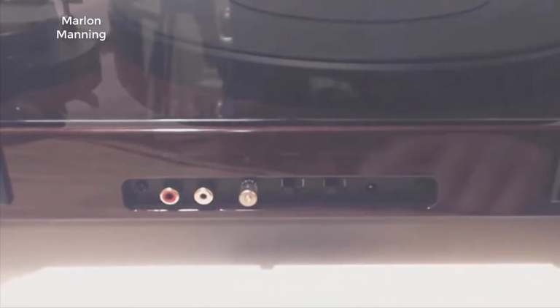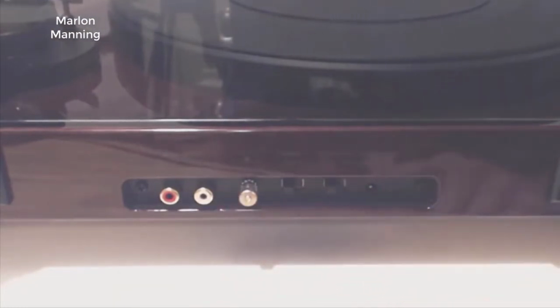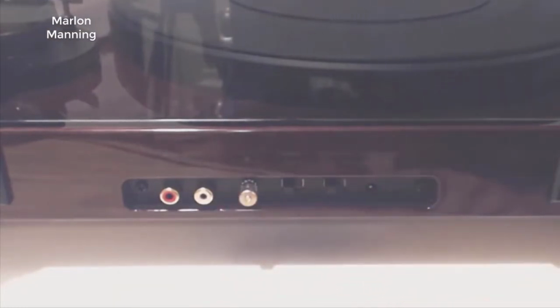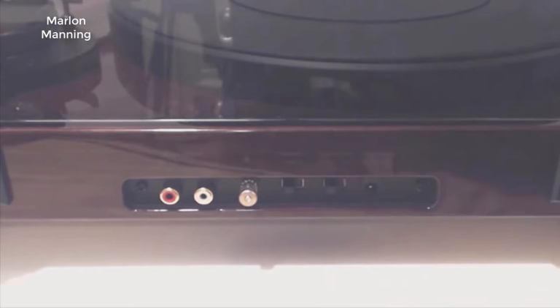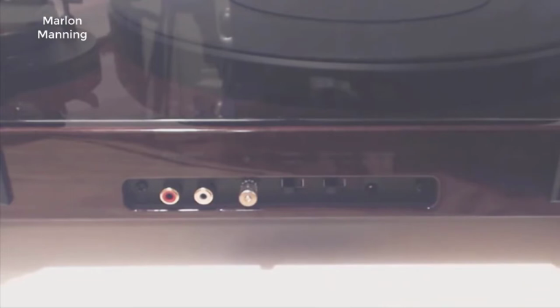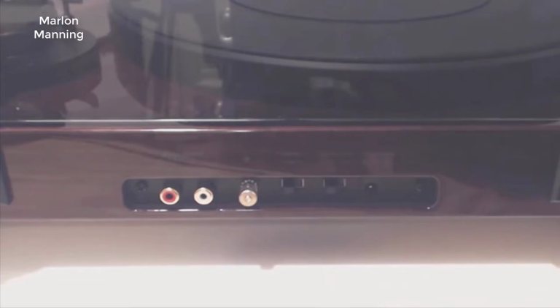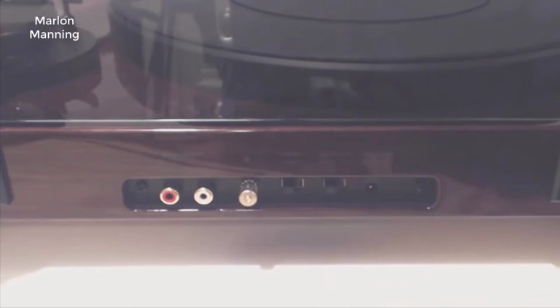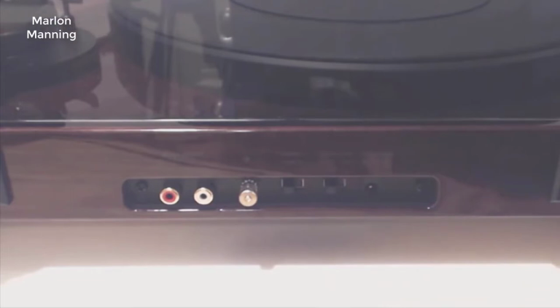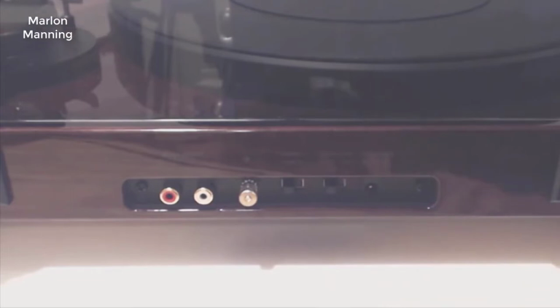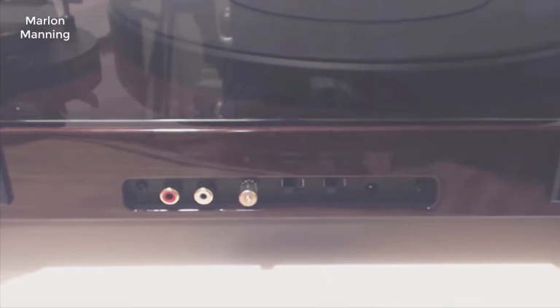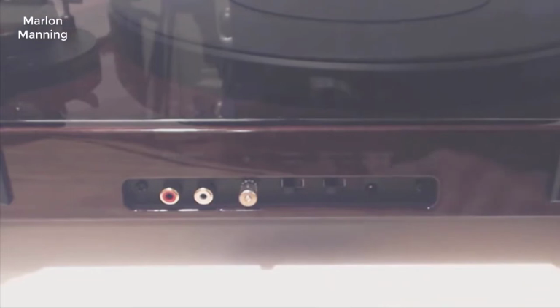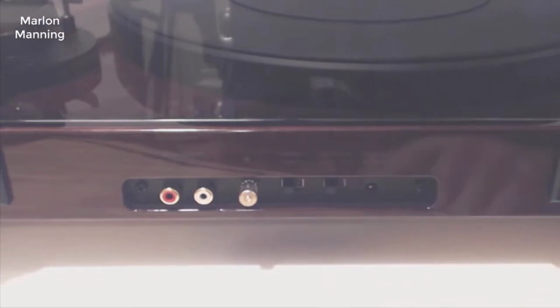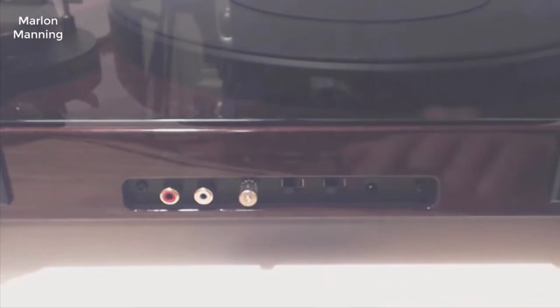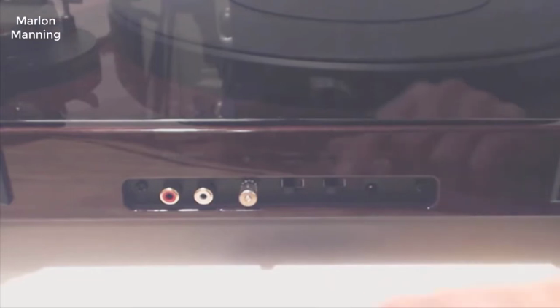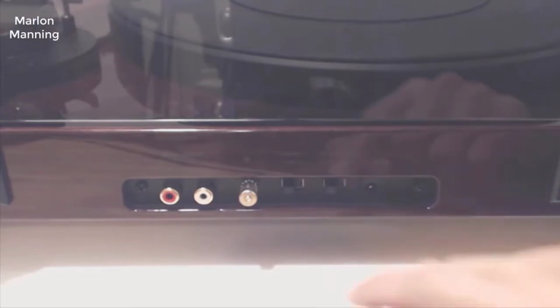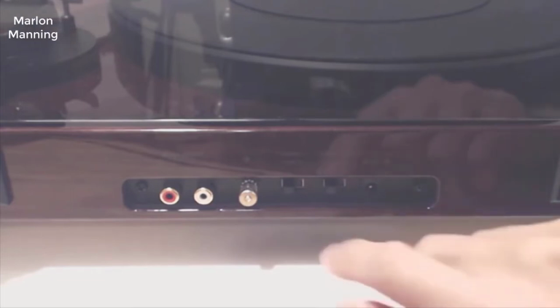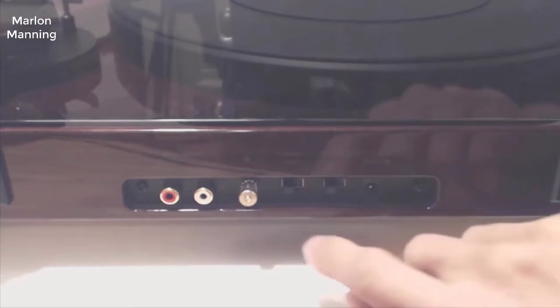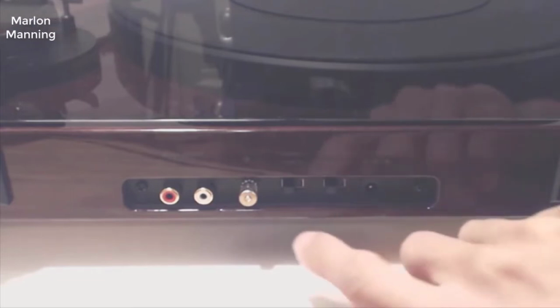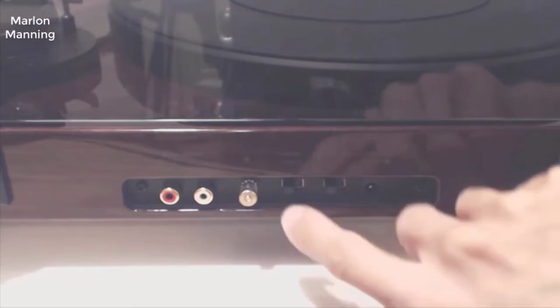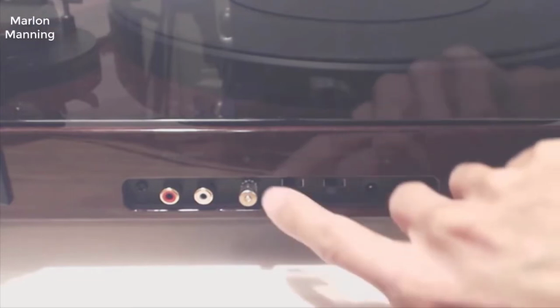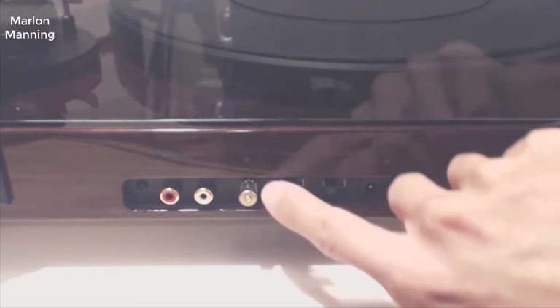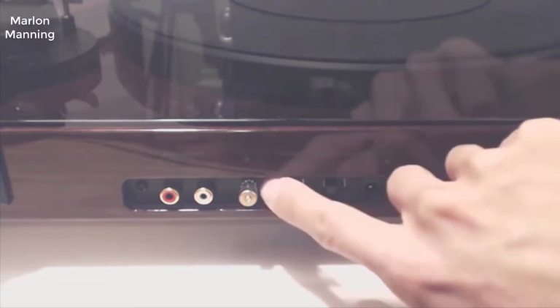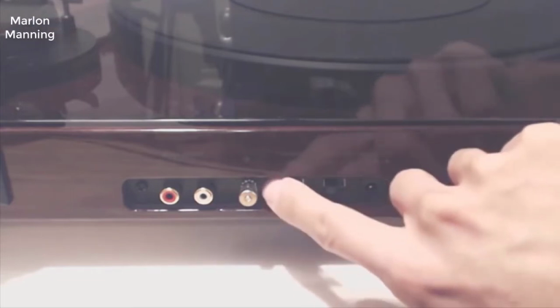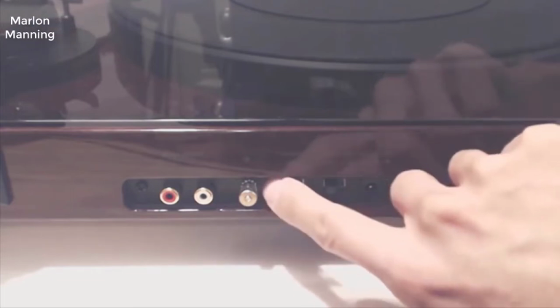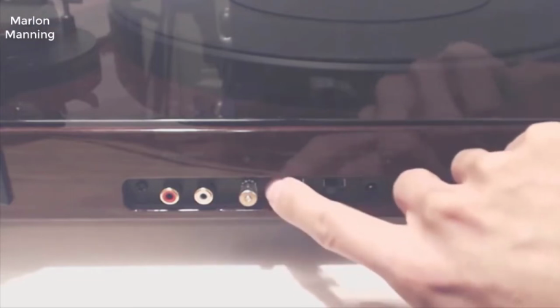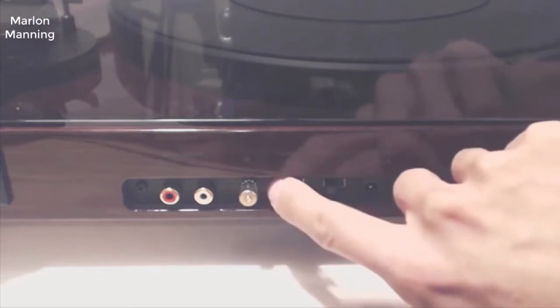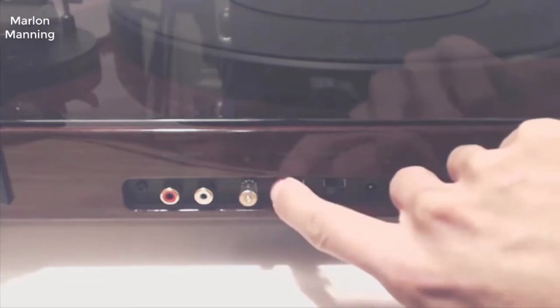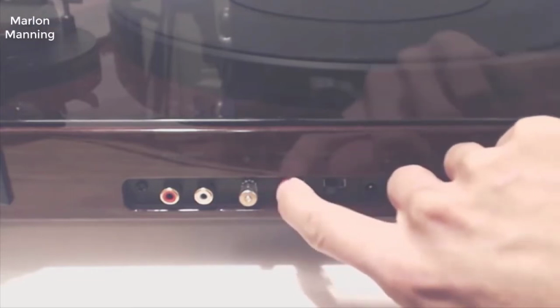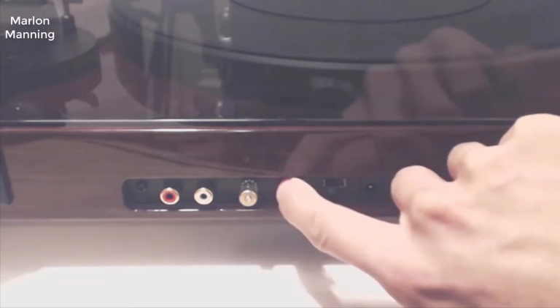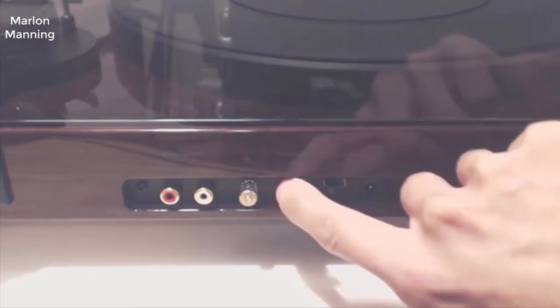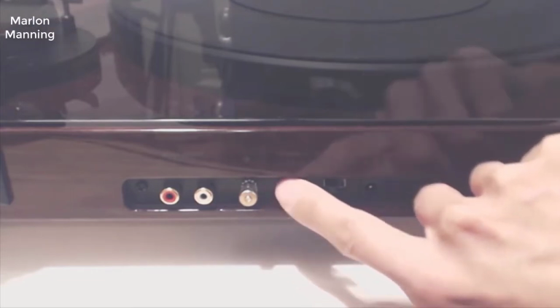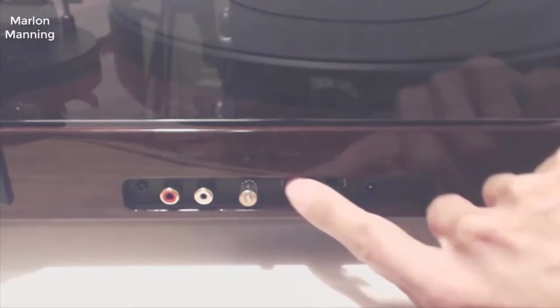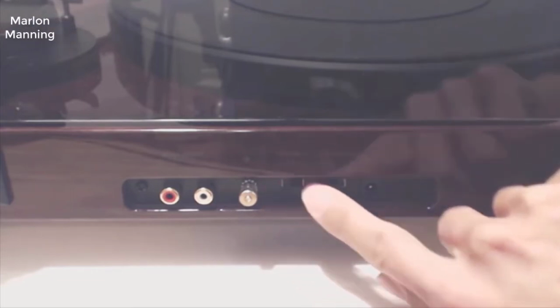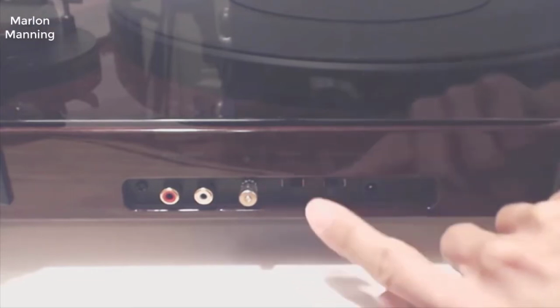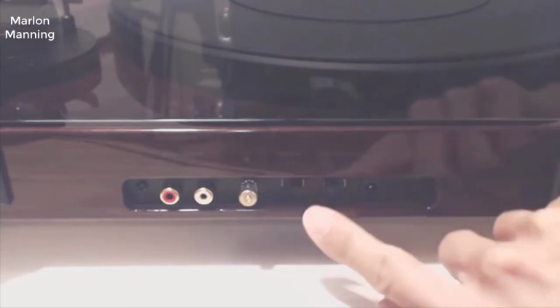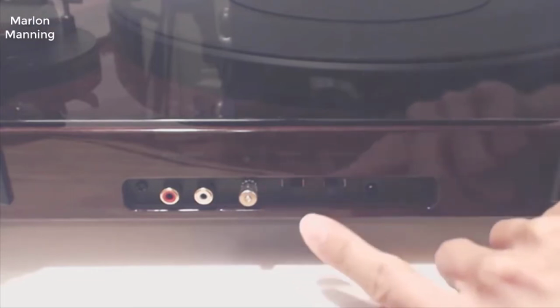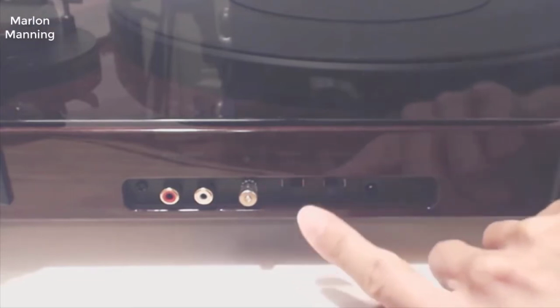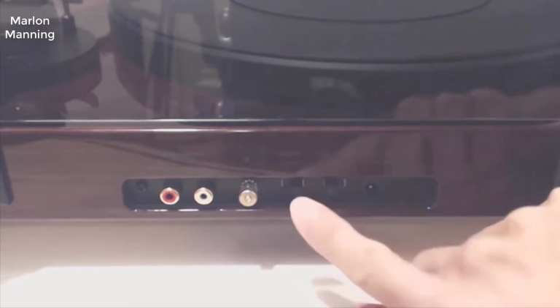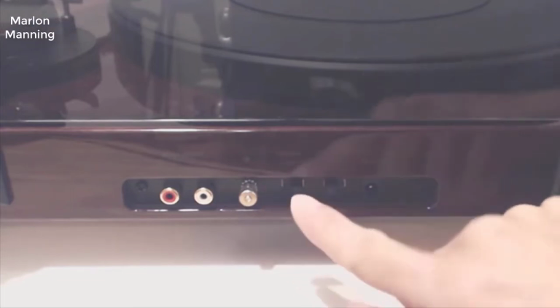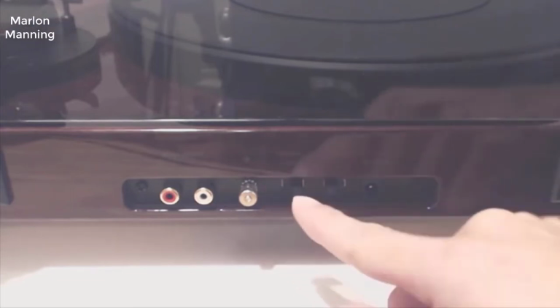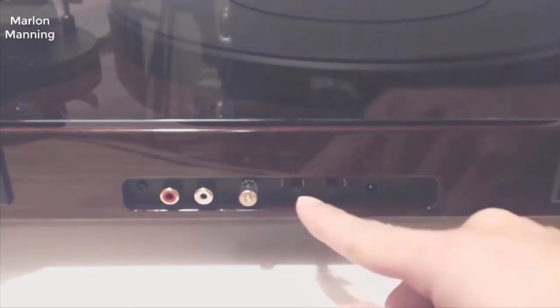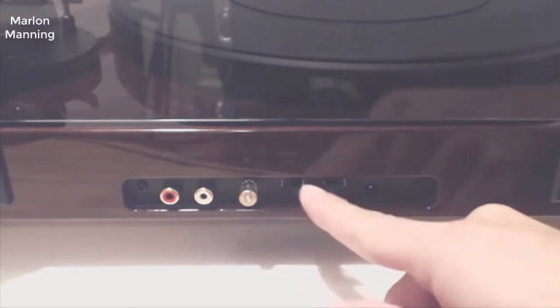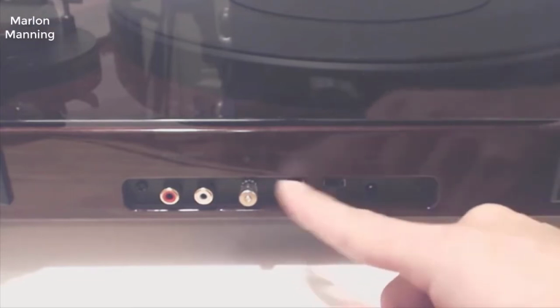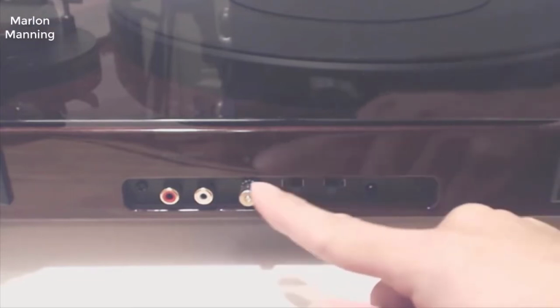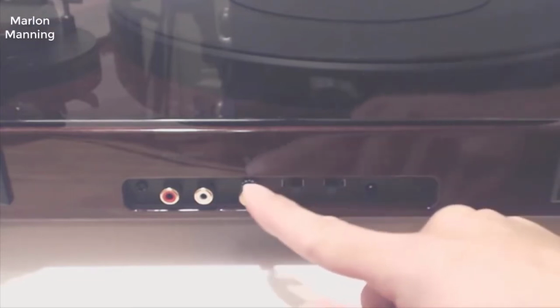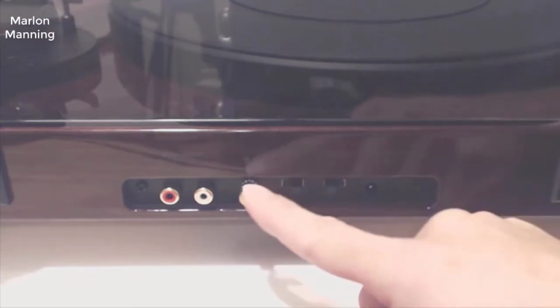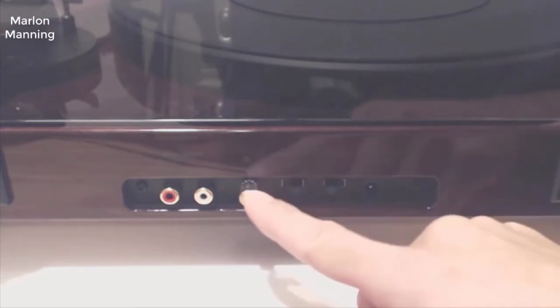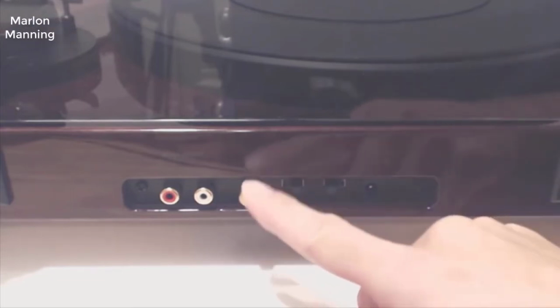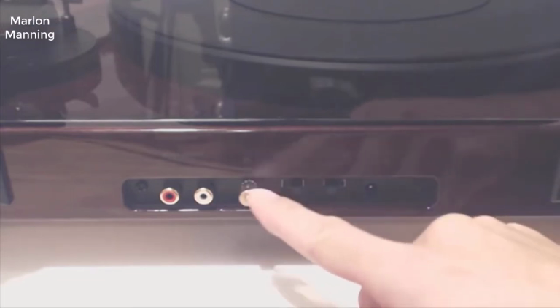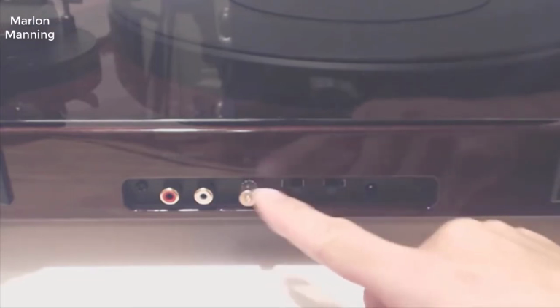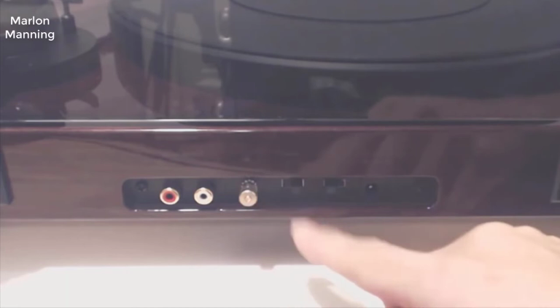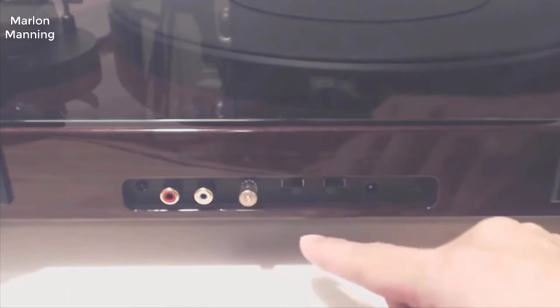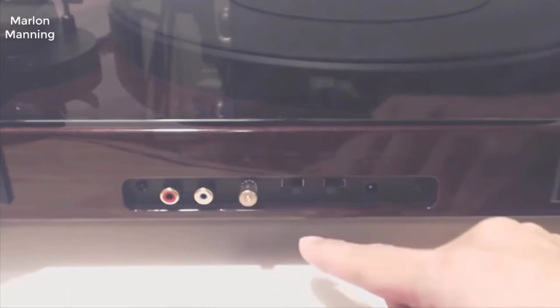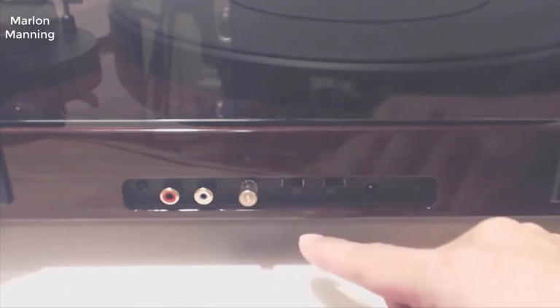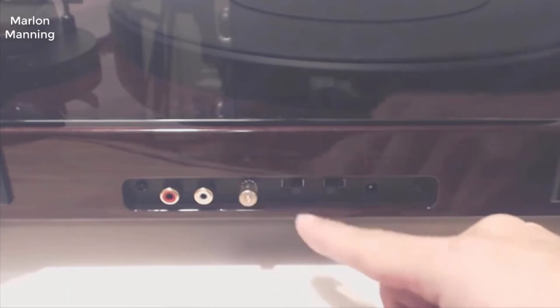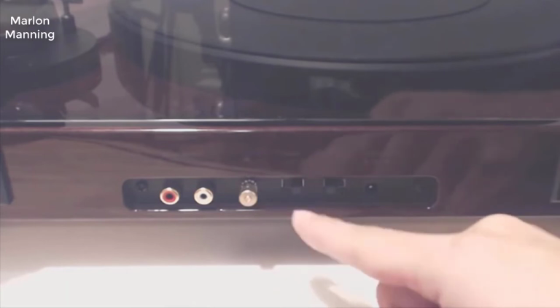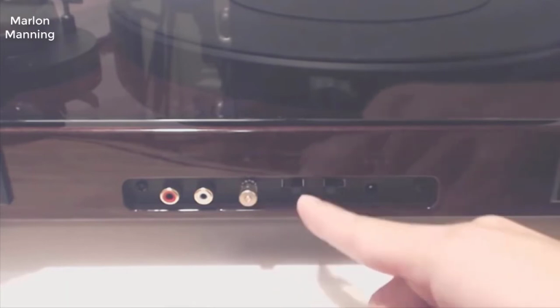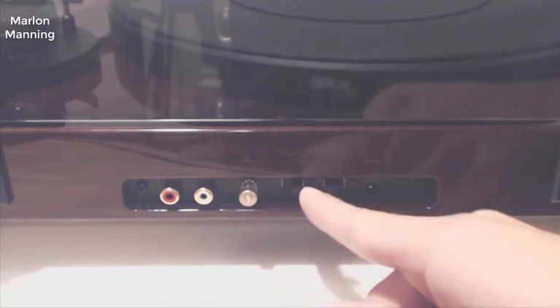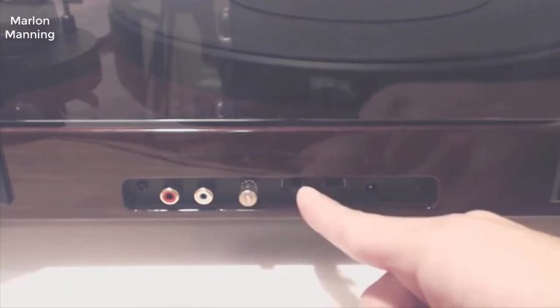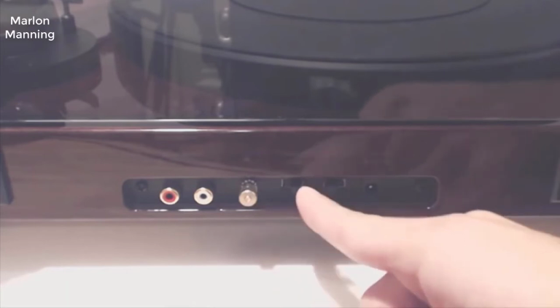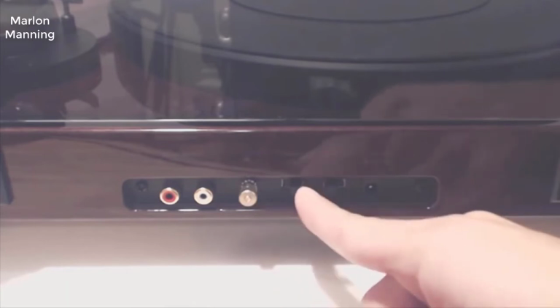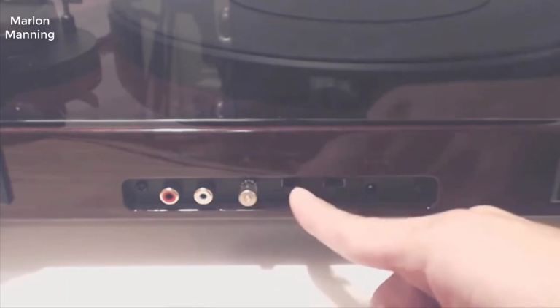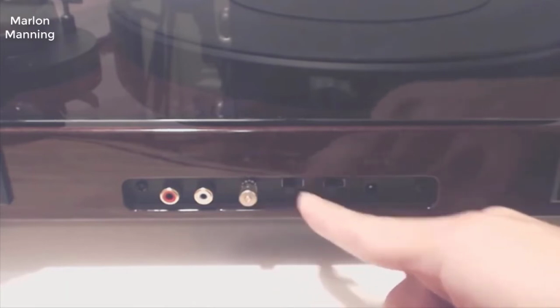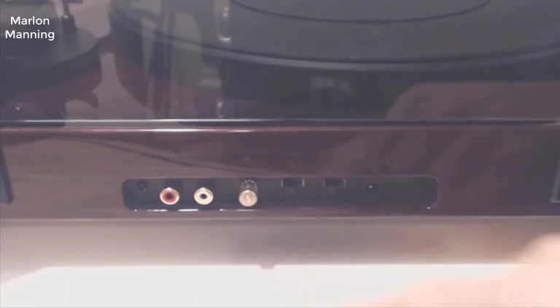Although the unit has a built-in preamp, you can elect to use an external one, in which case you will need to hook up the ground post and select the phono setting.